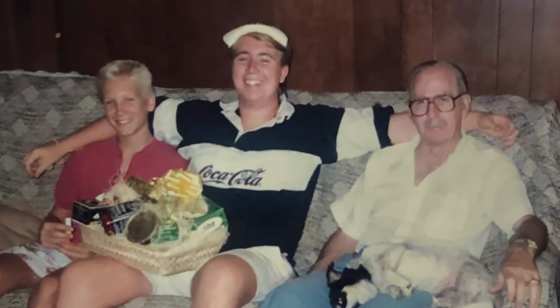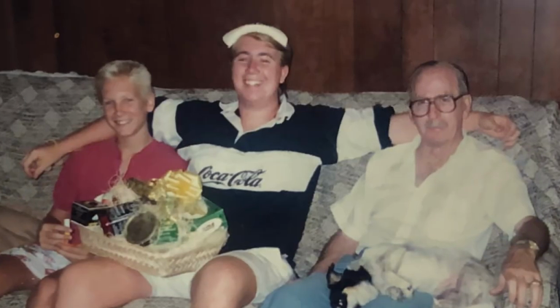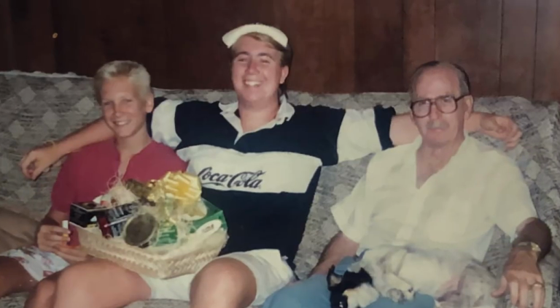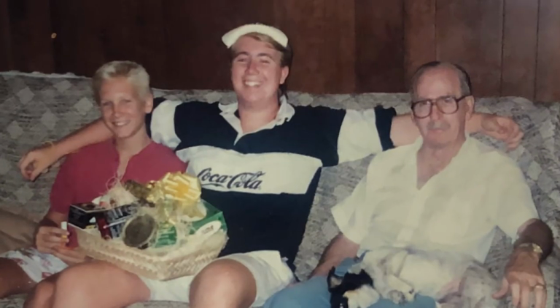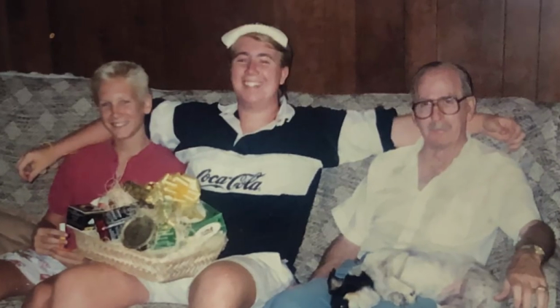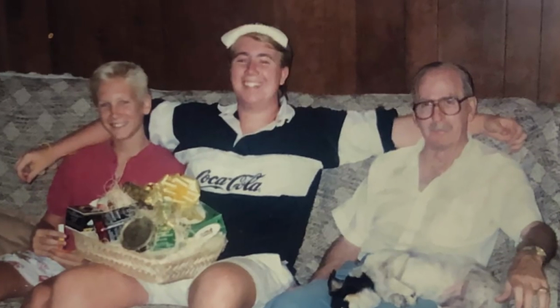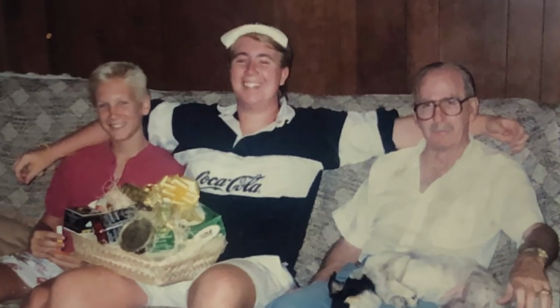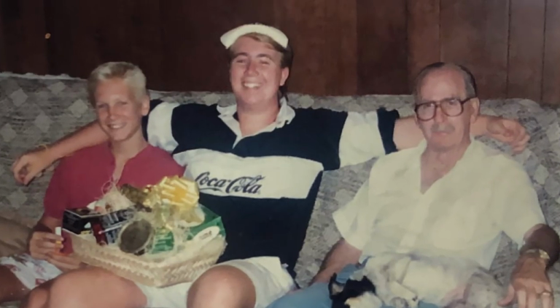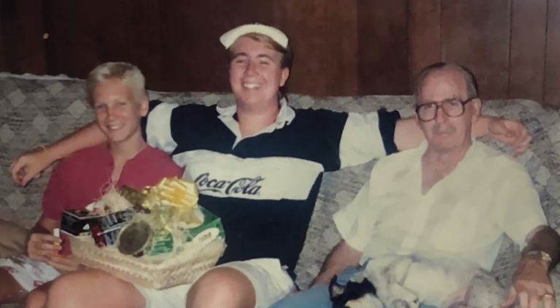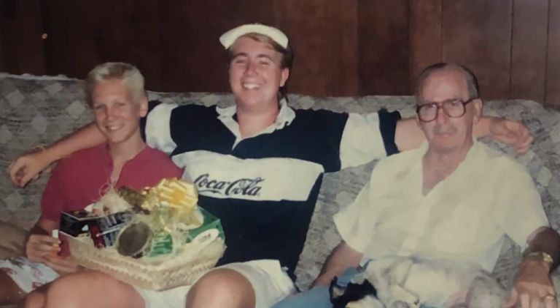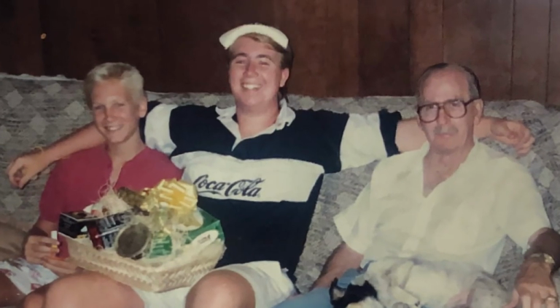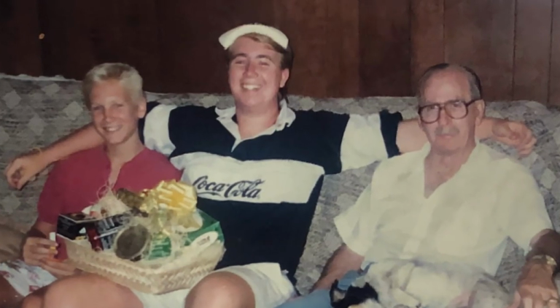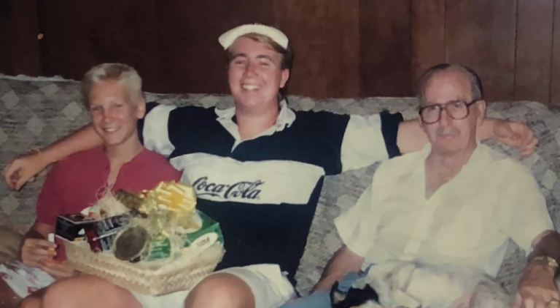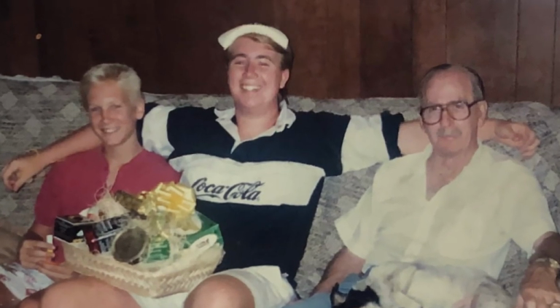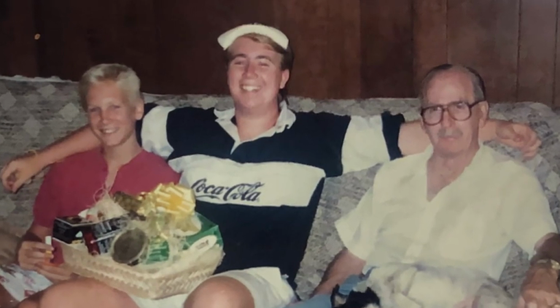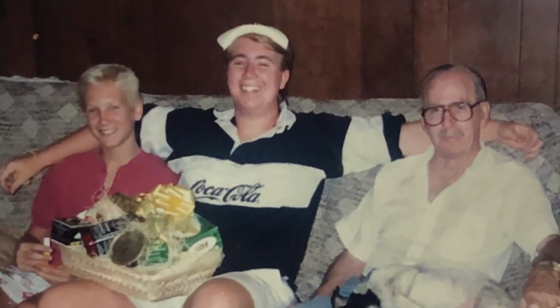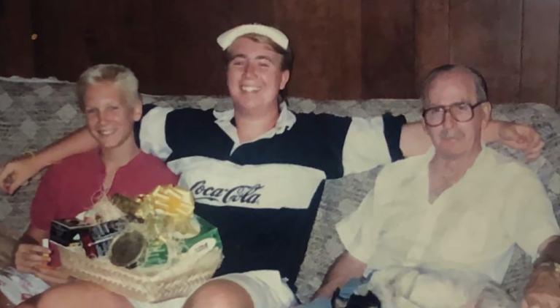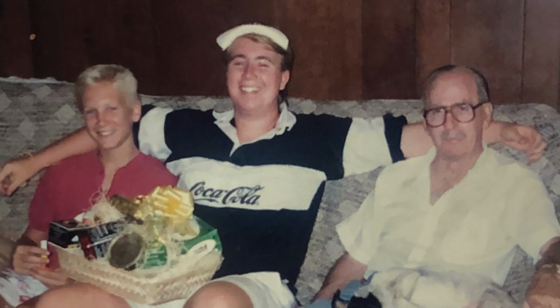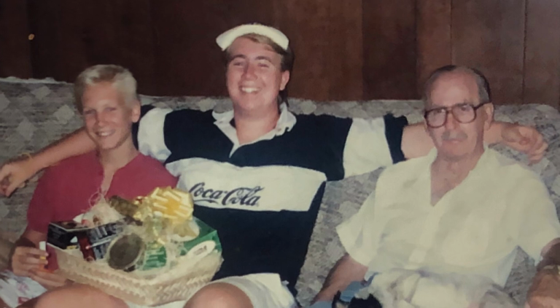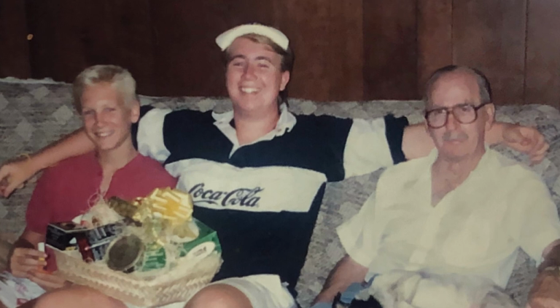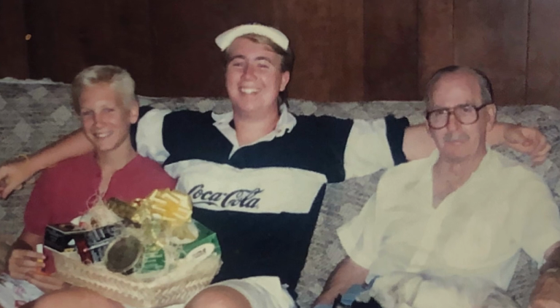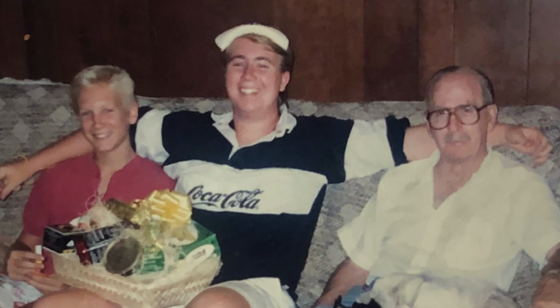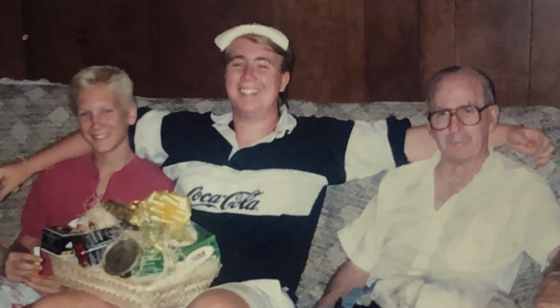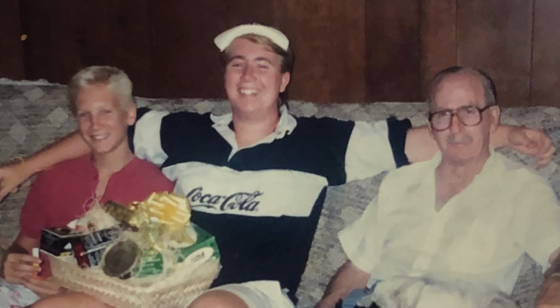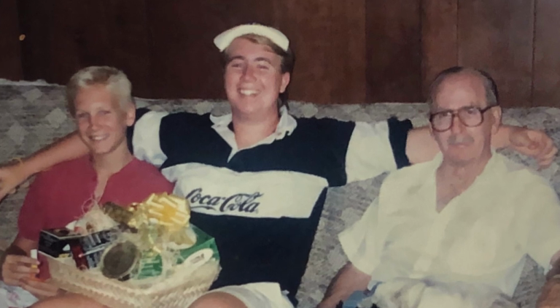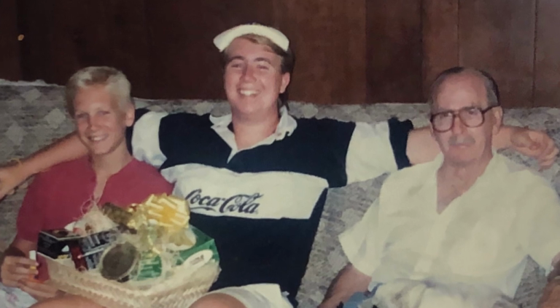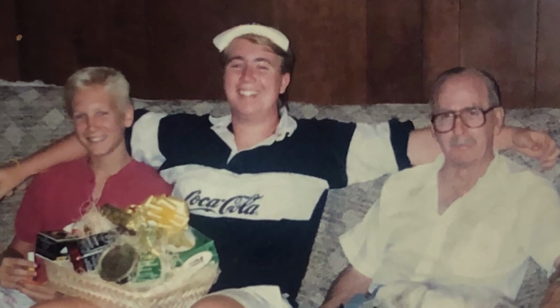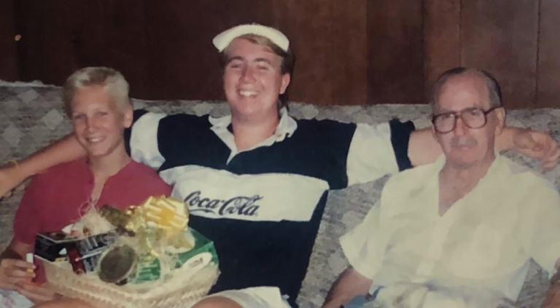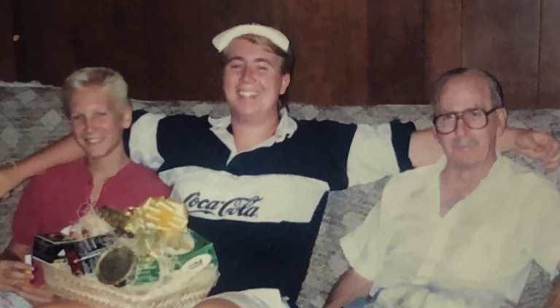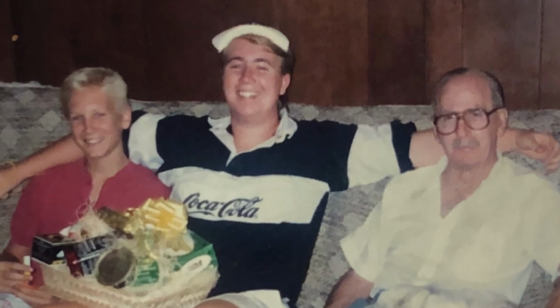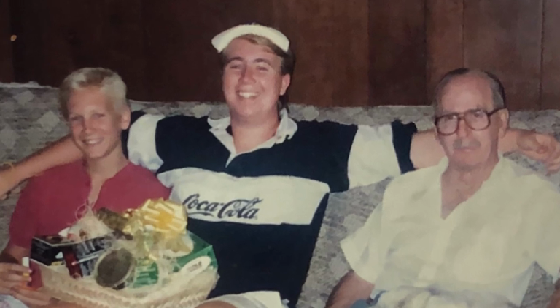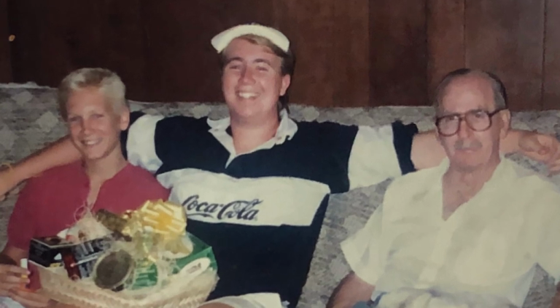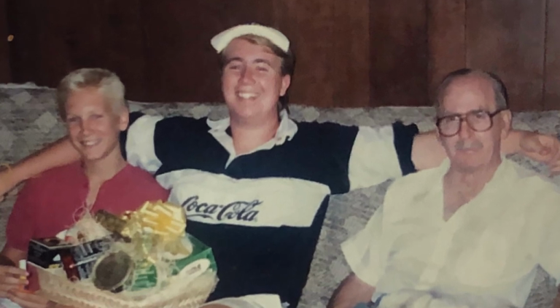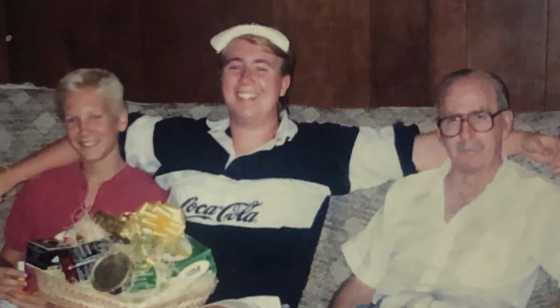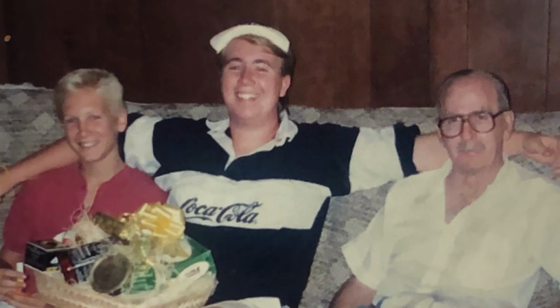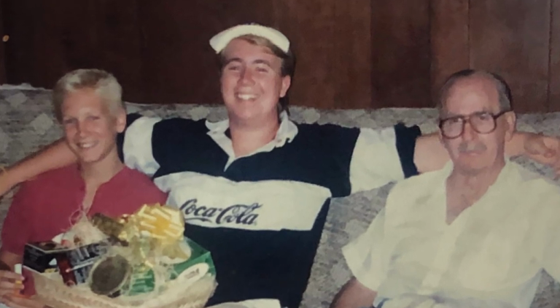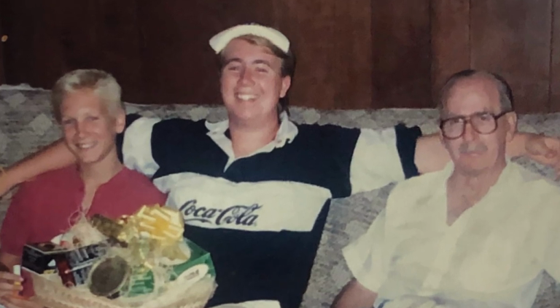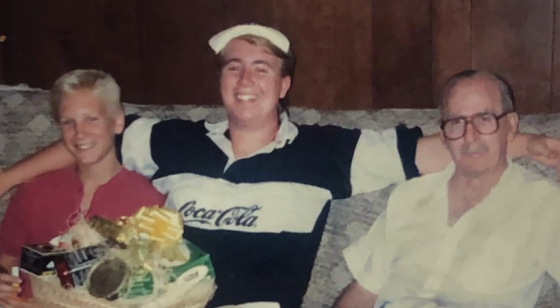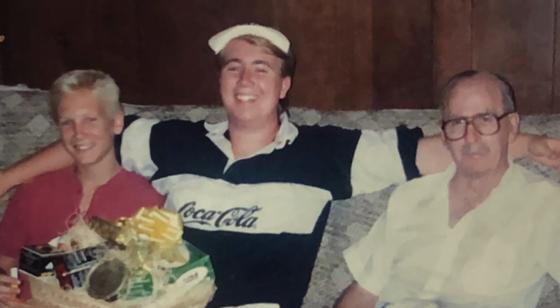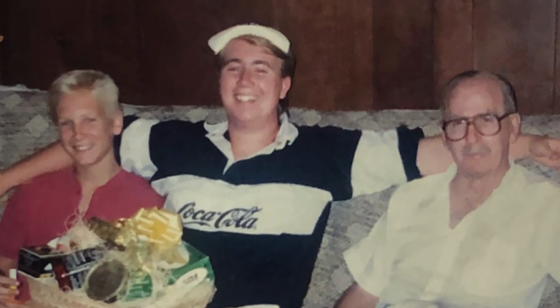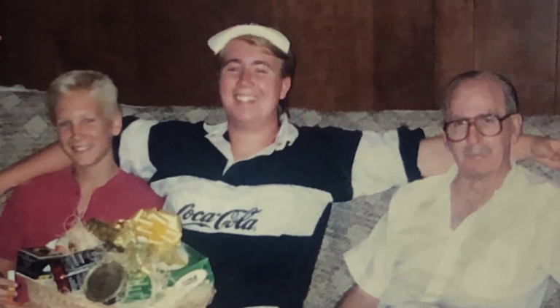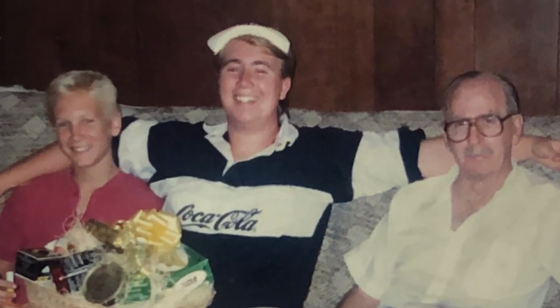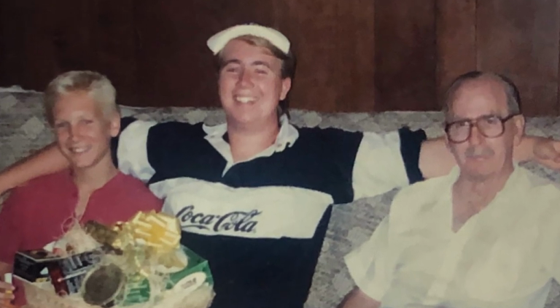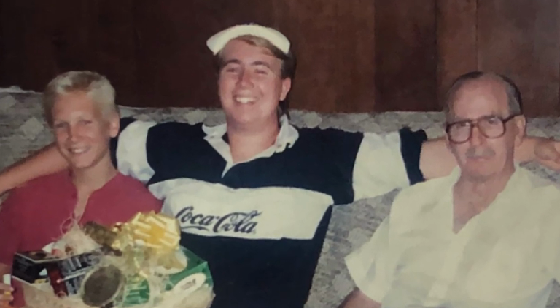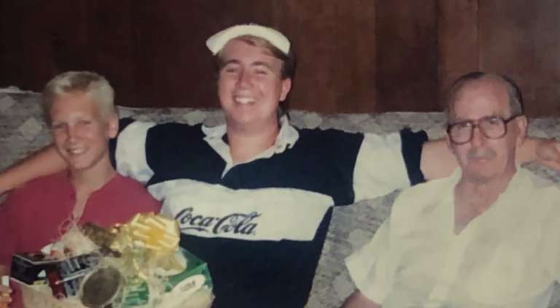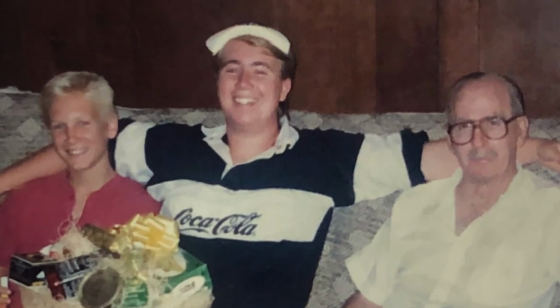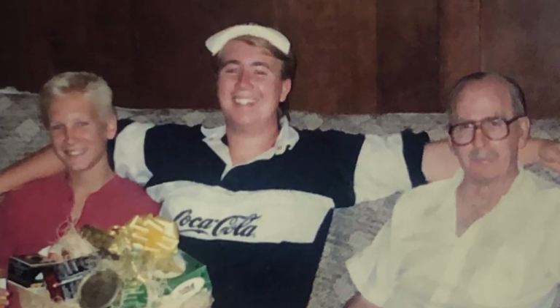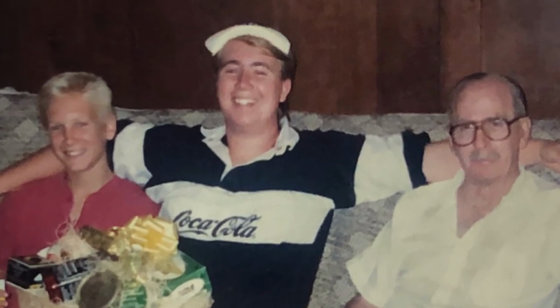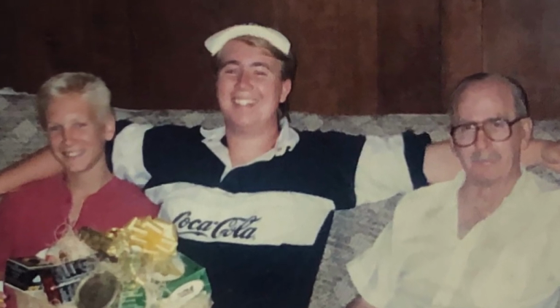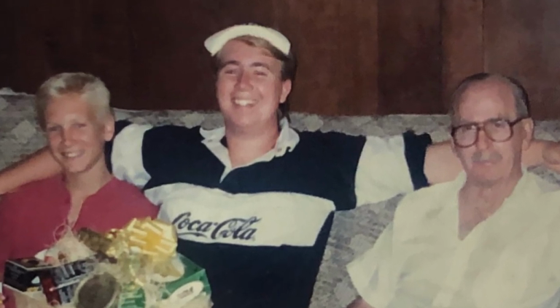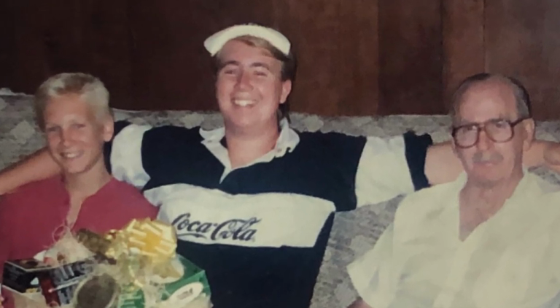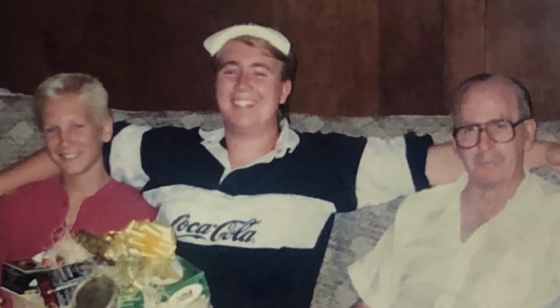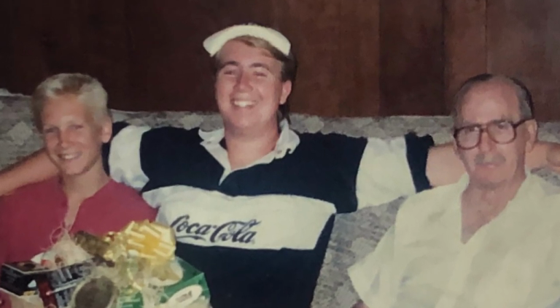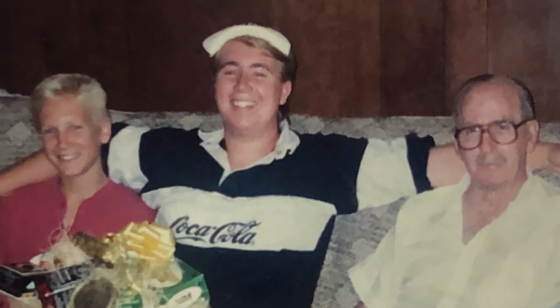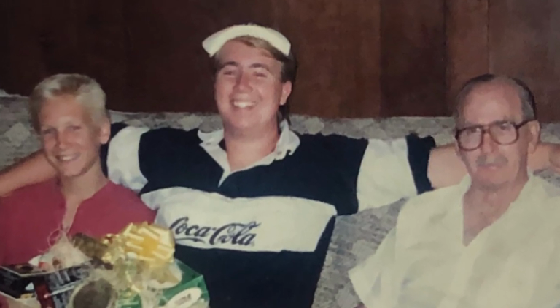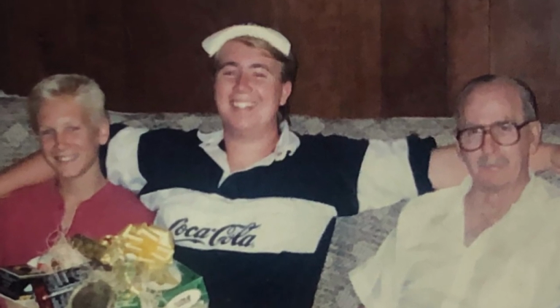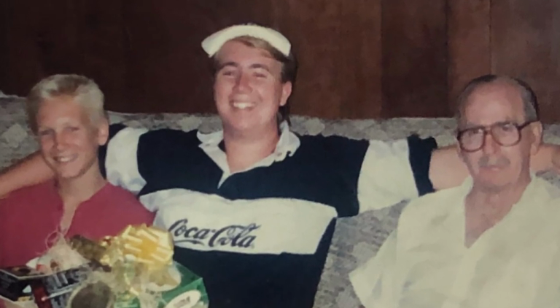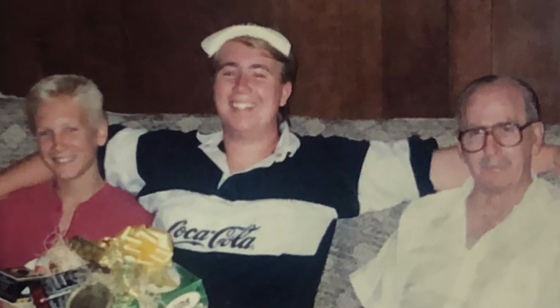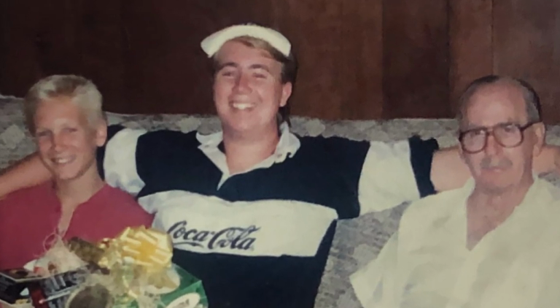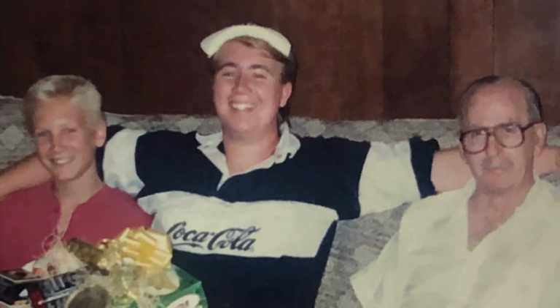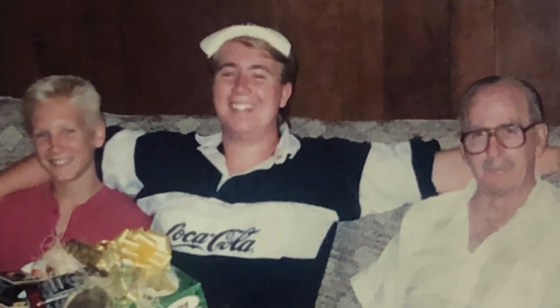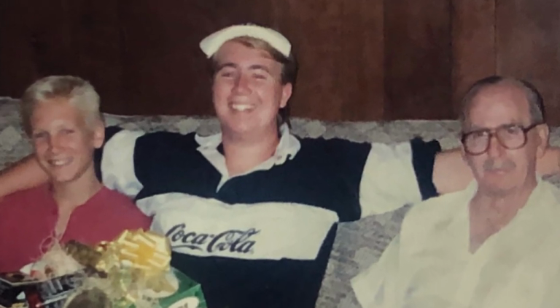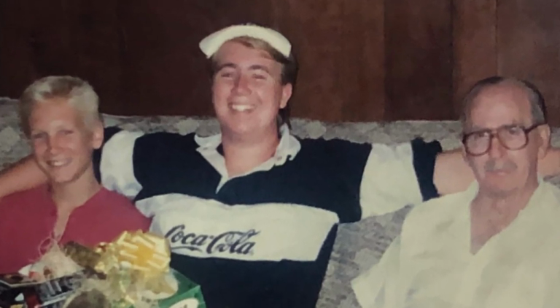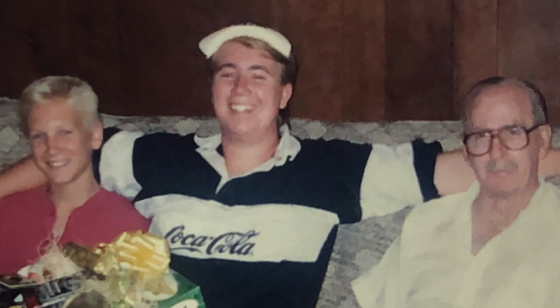I just remembered this photo from sometime in the 80s with my little brother and my grandpa.